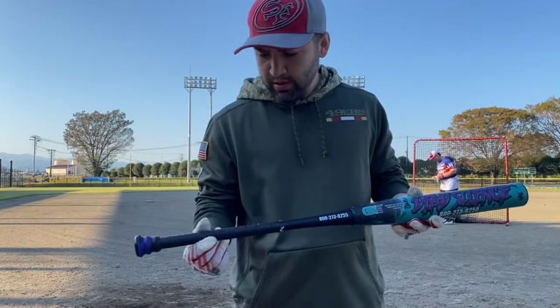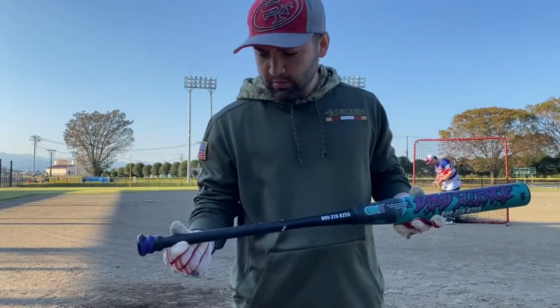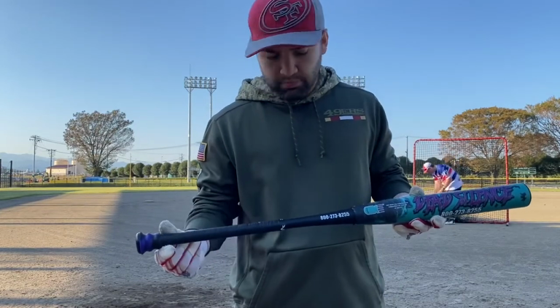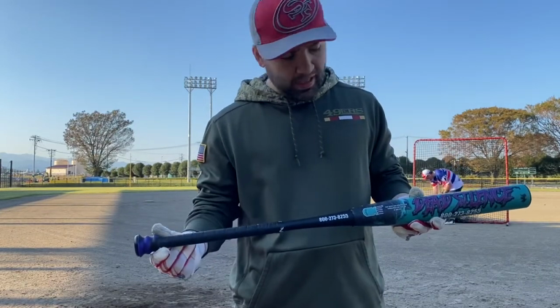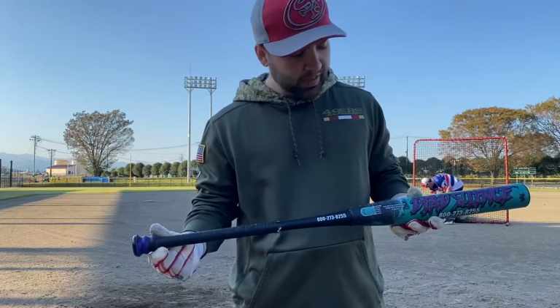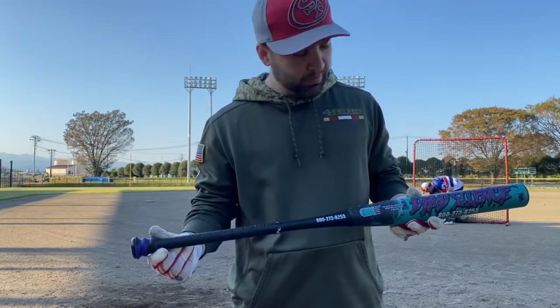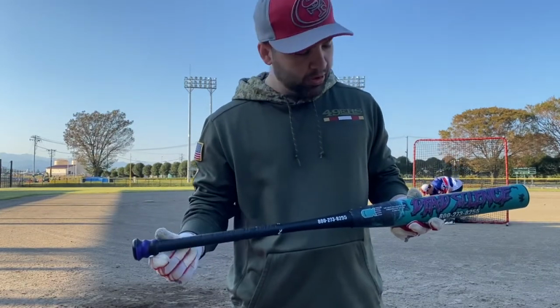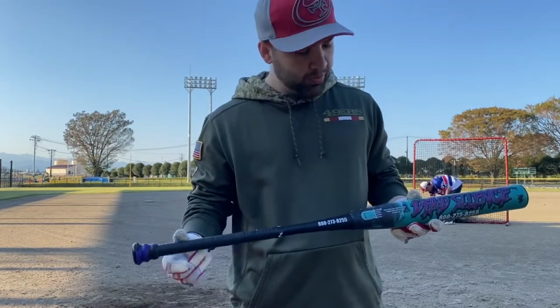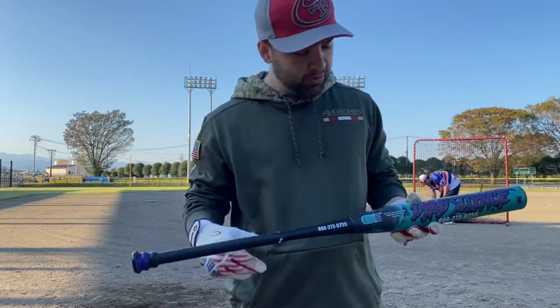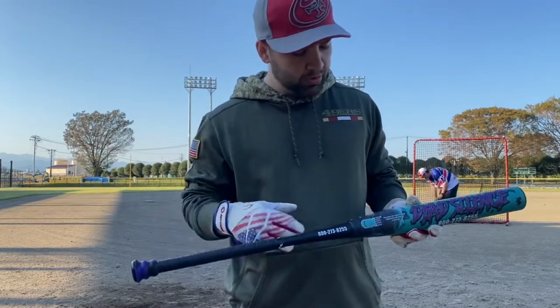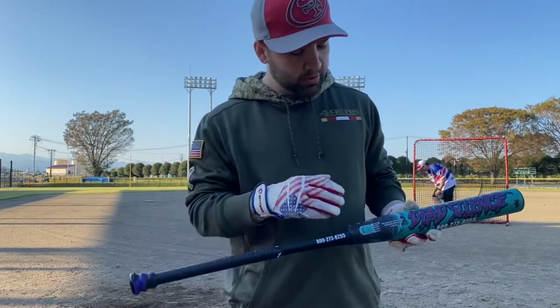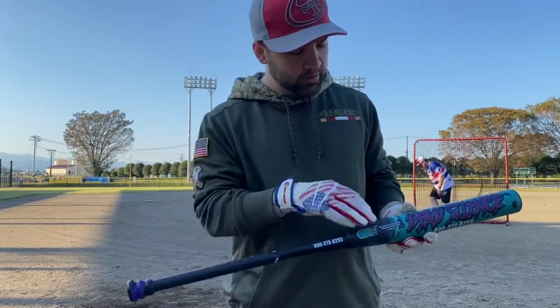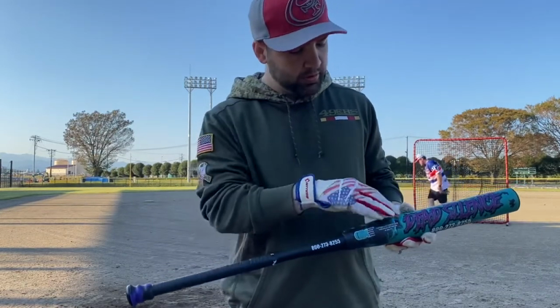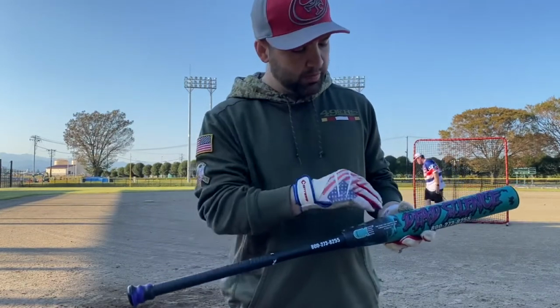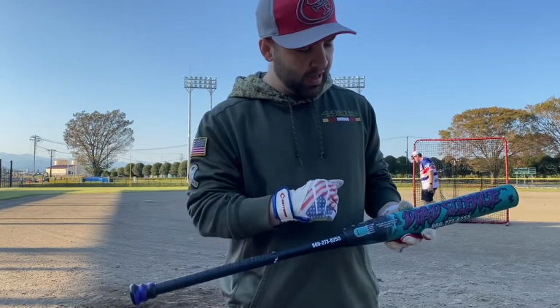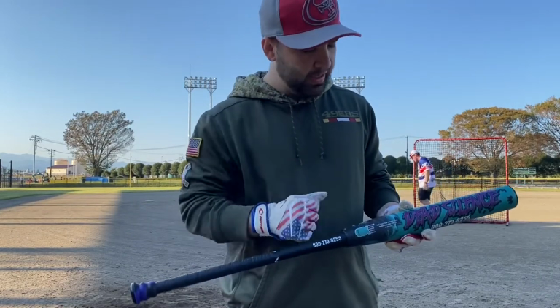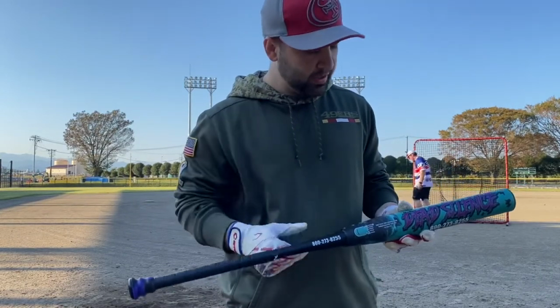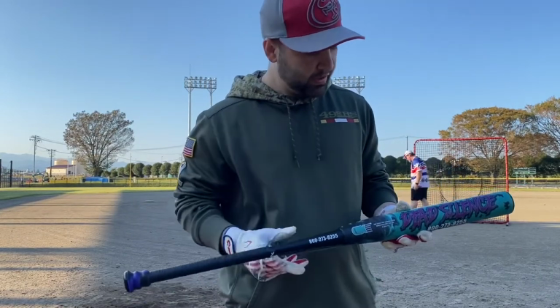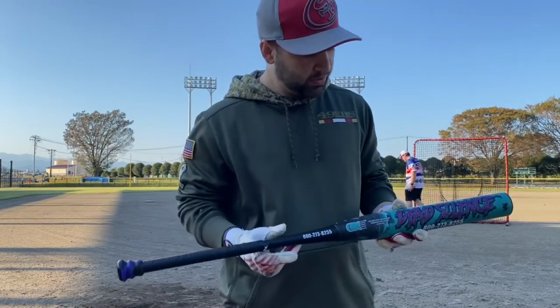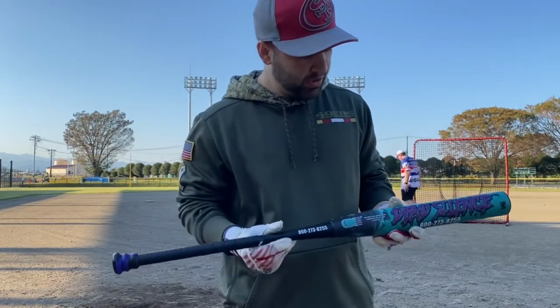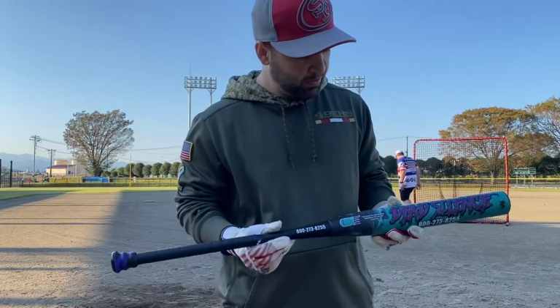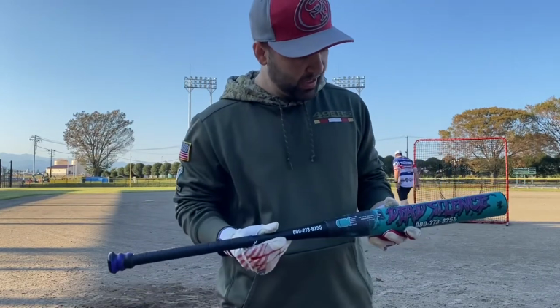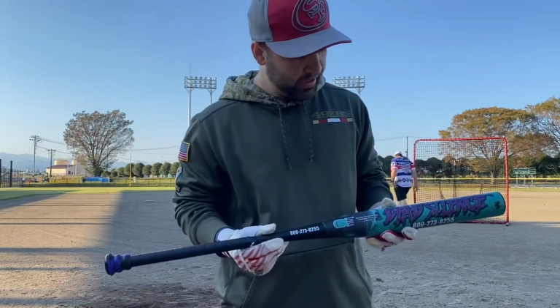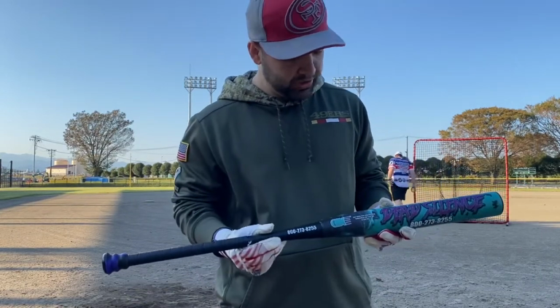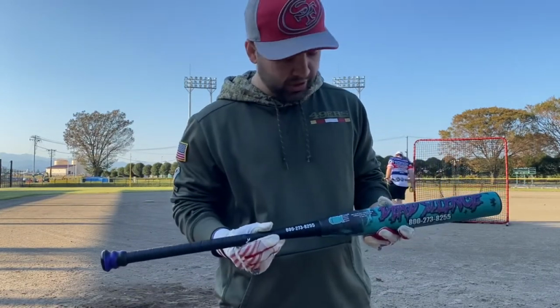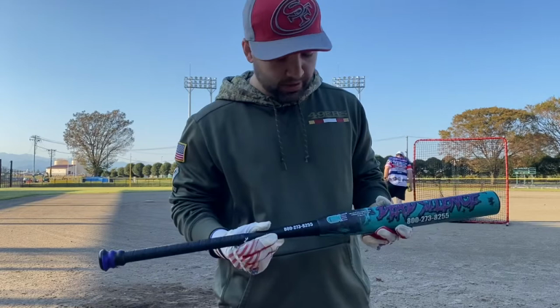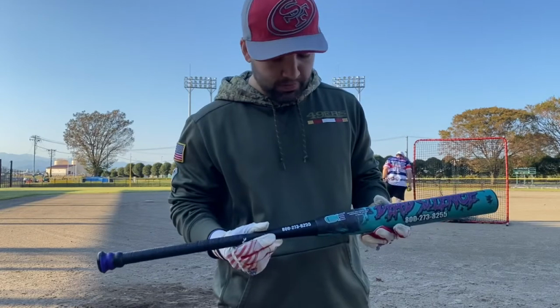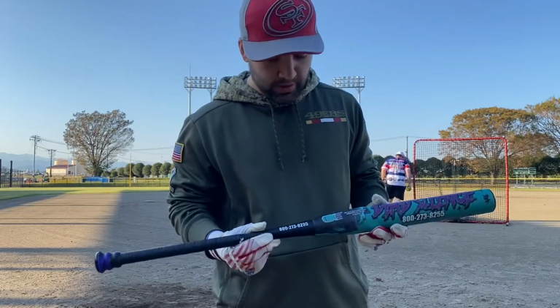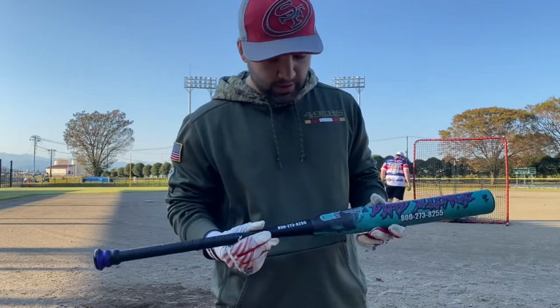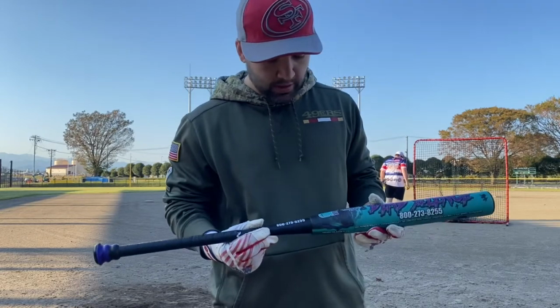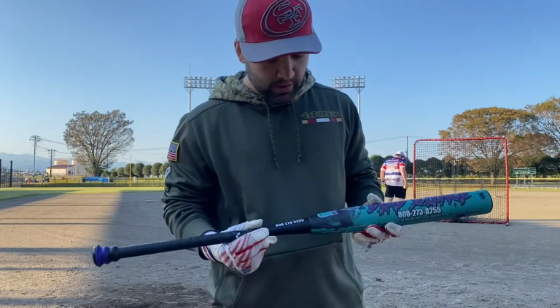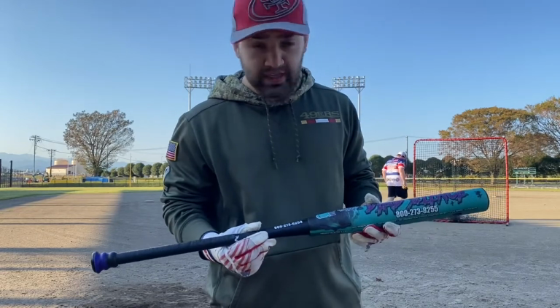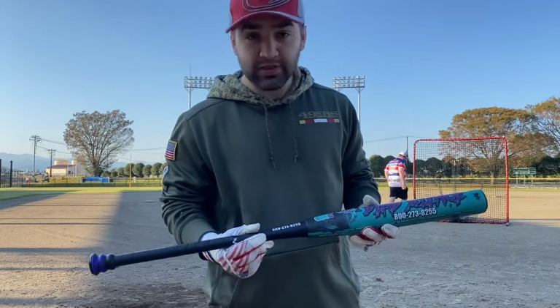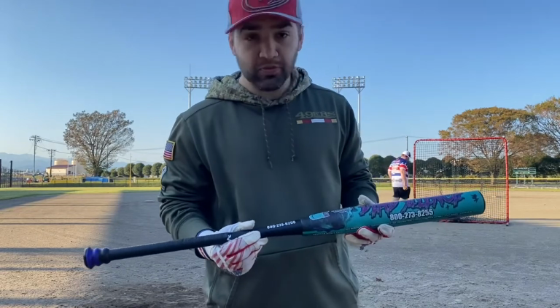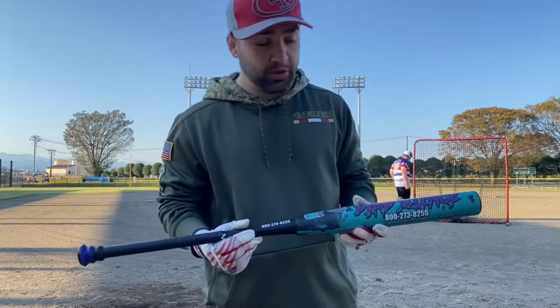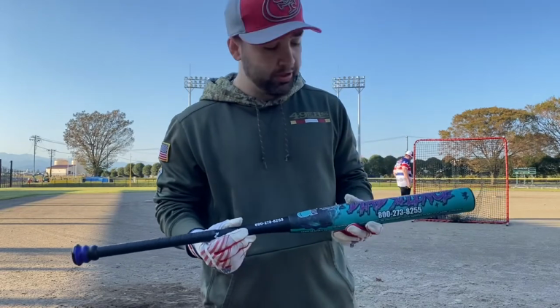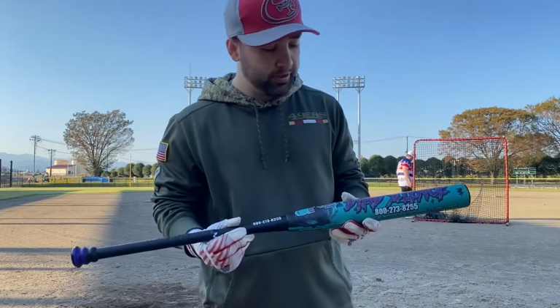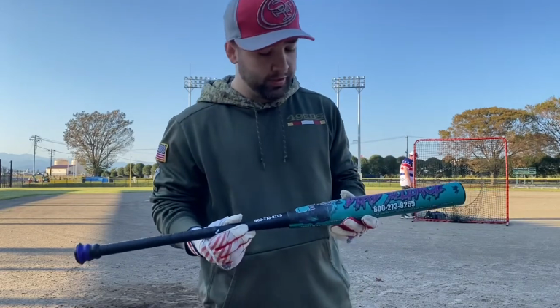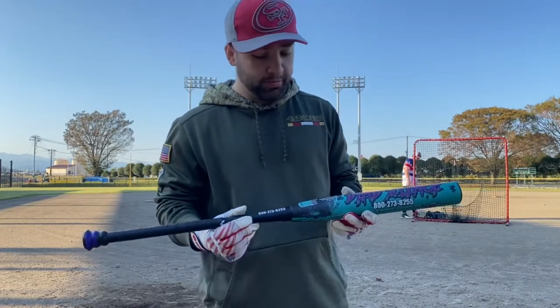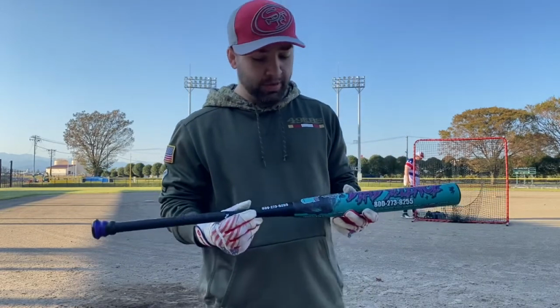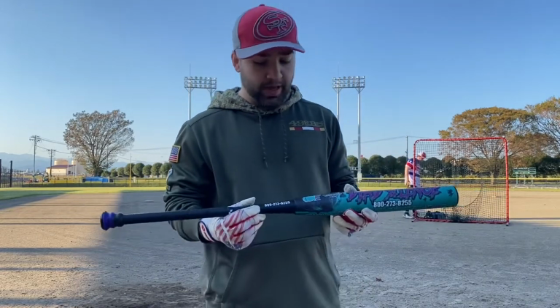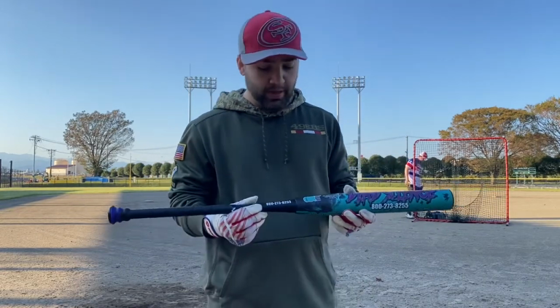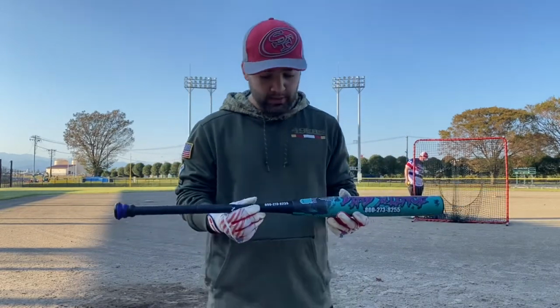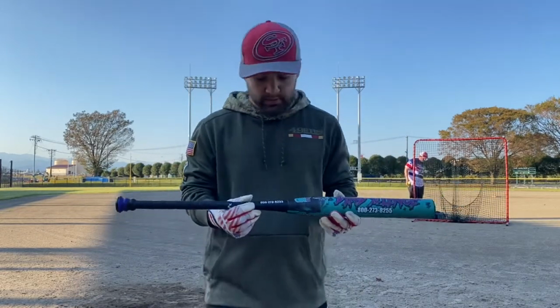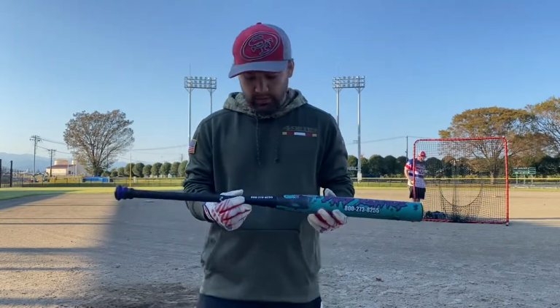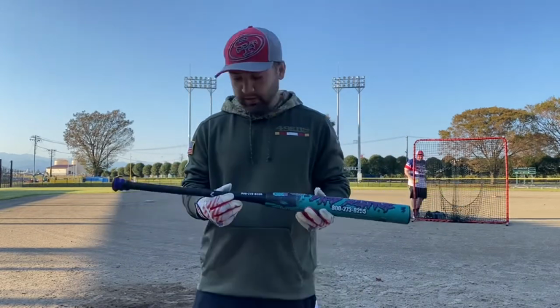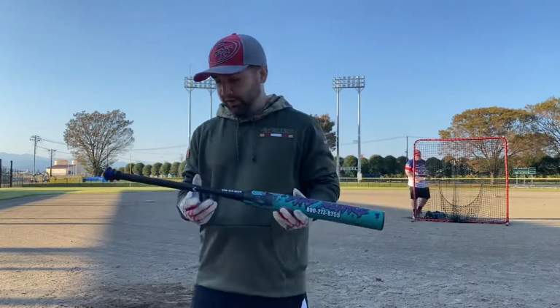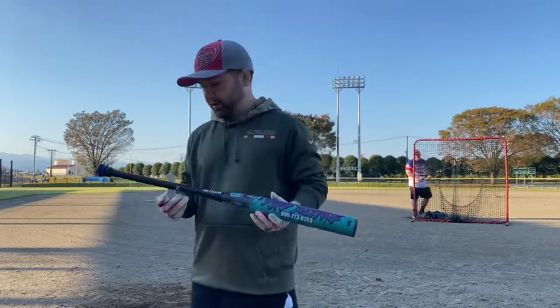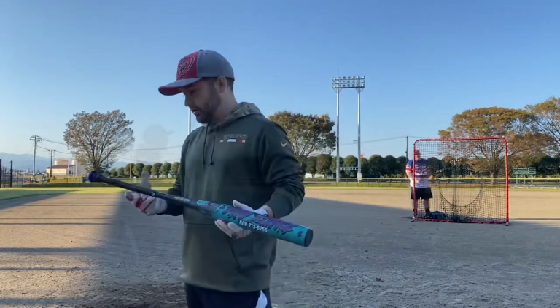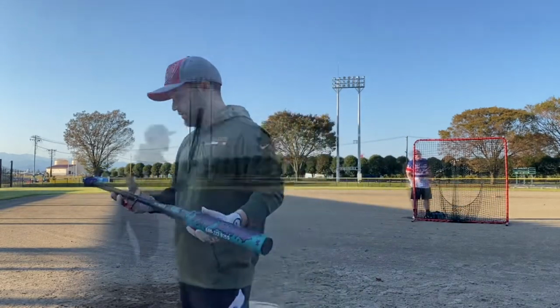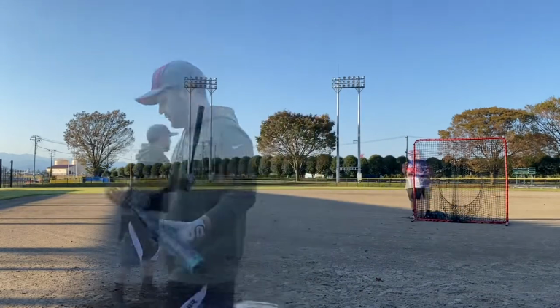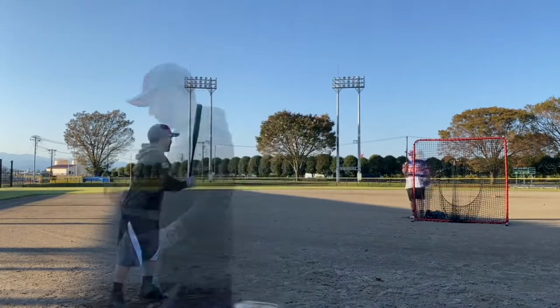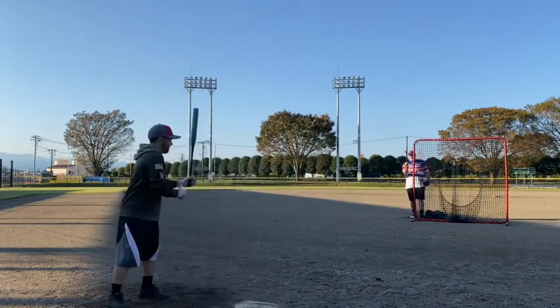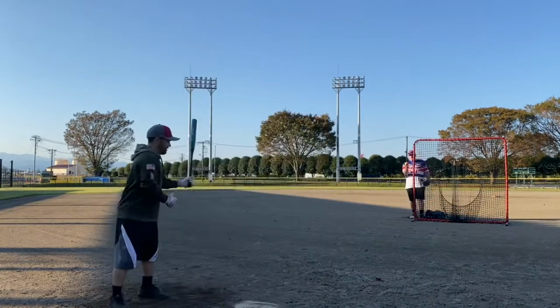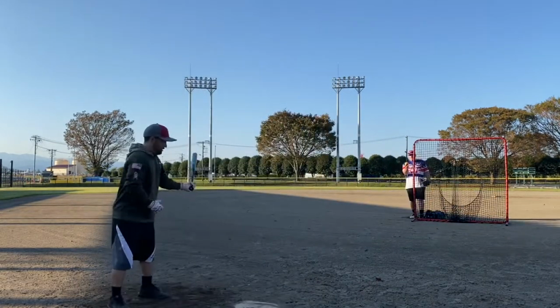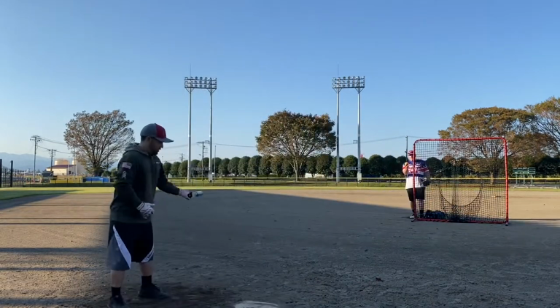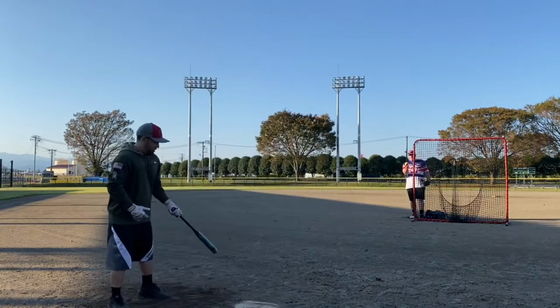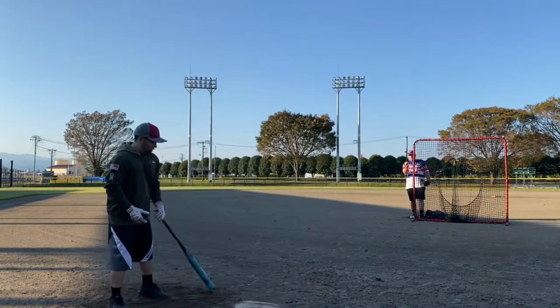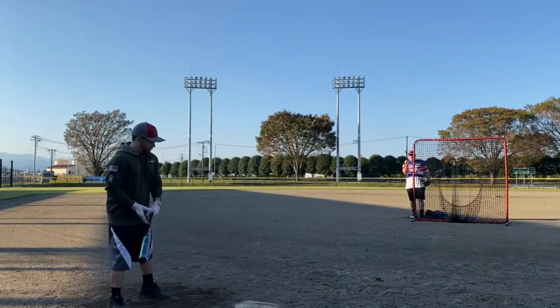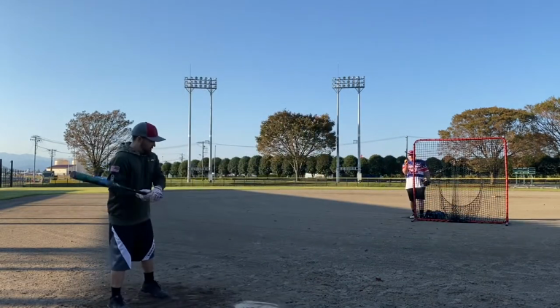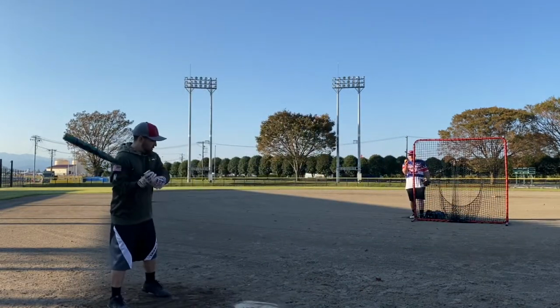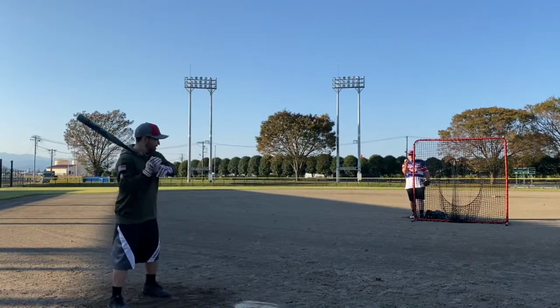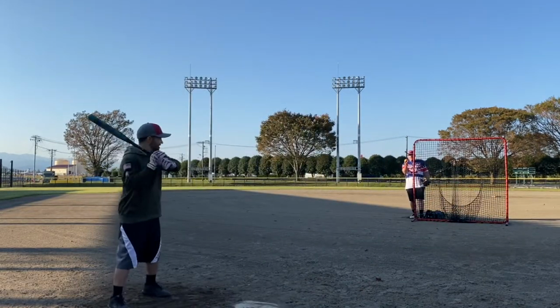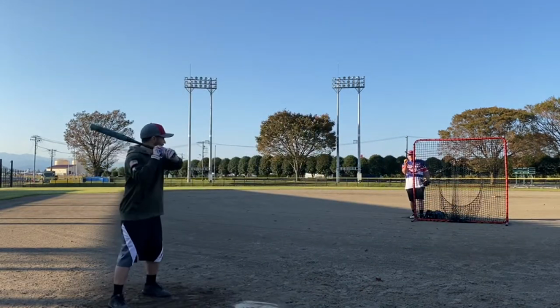He kept it streamlined this time — black and purple to match this sweet paint job. That was actually a really good looking bat. Love it. All right, let's see what Bloomer's got with this.